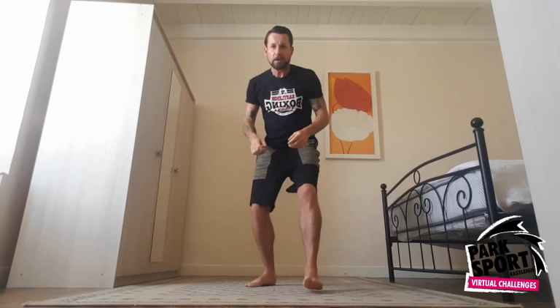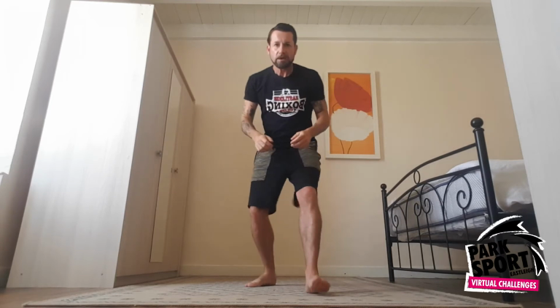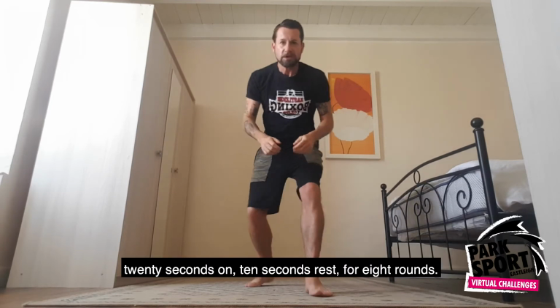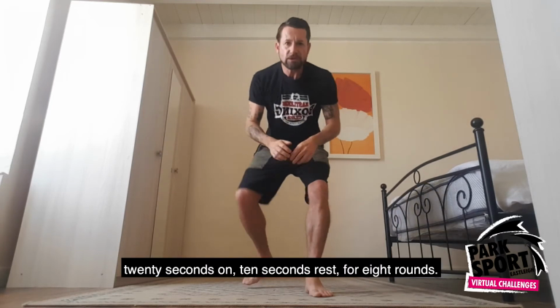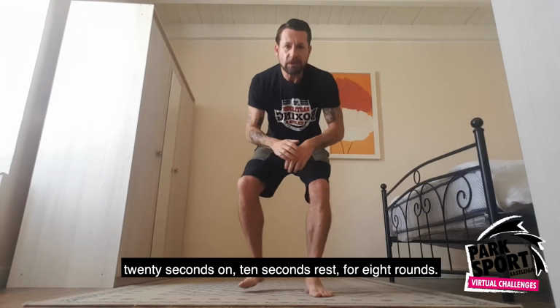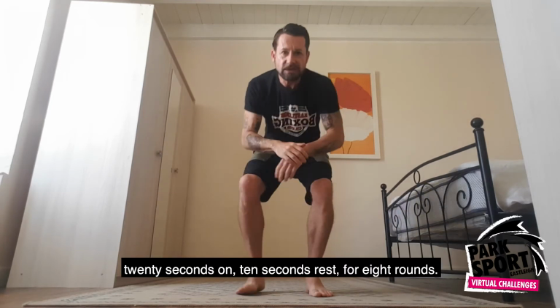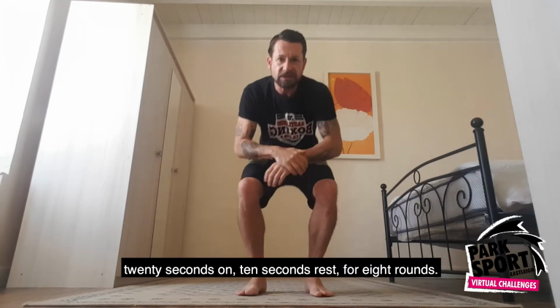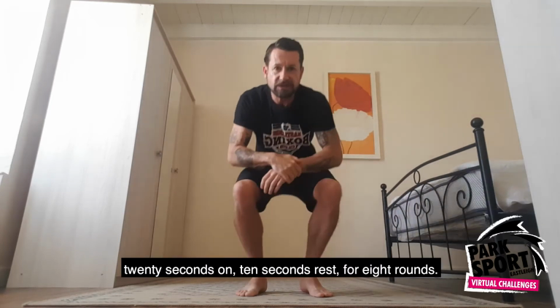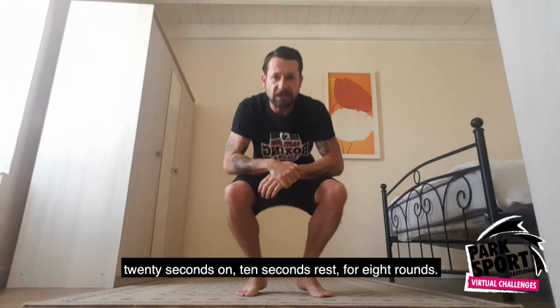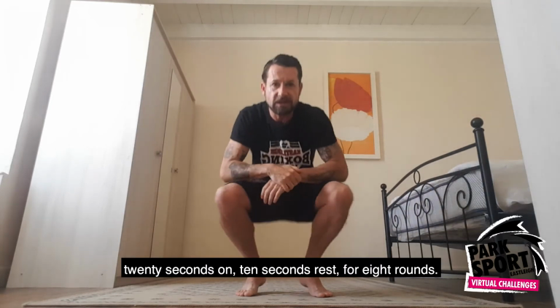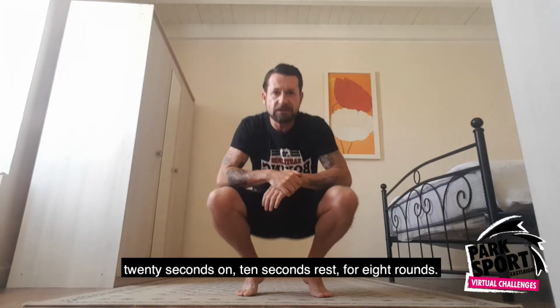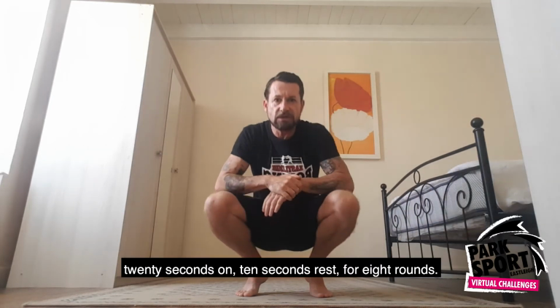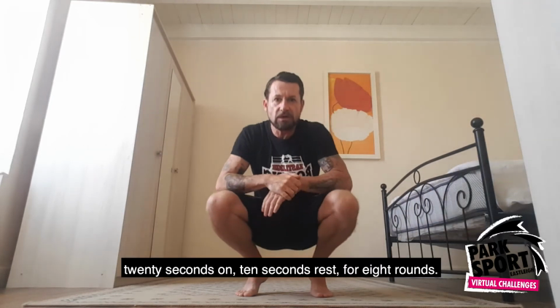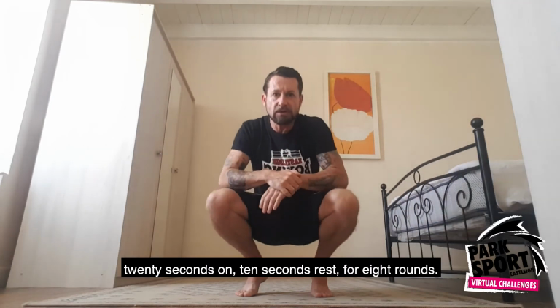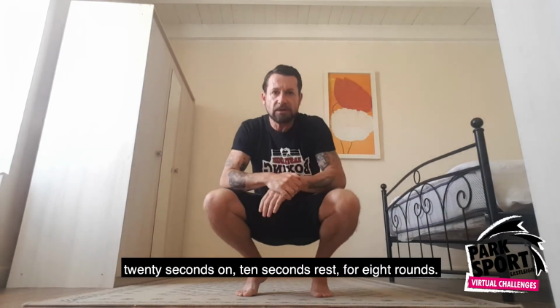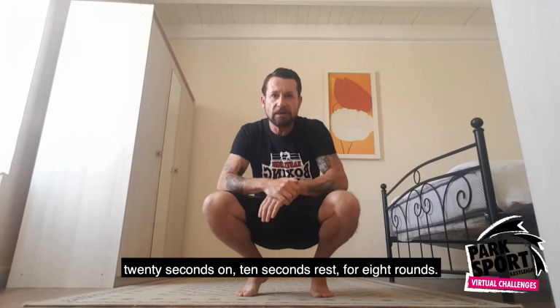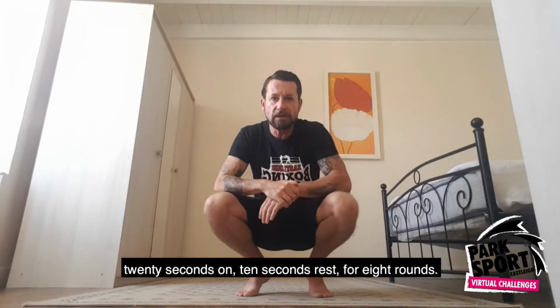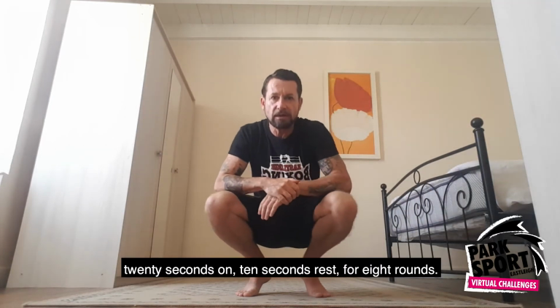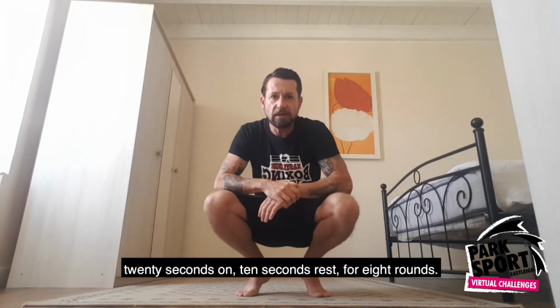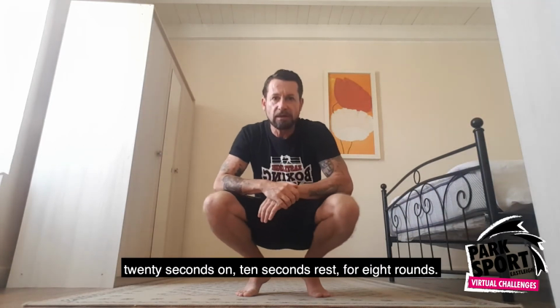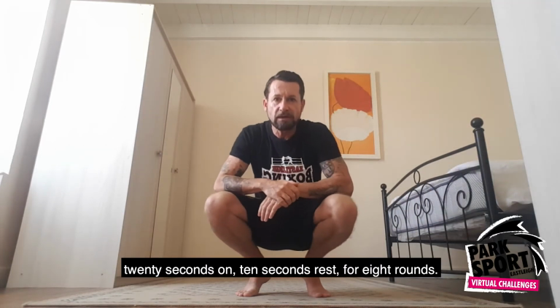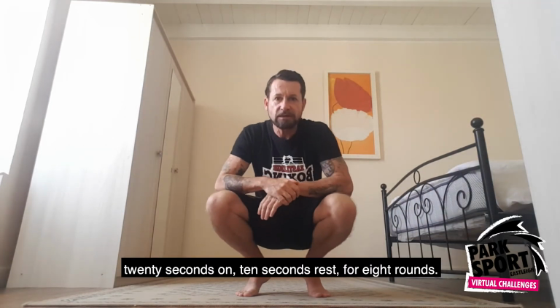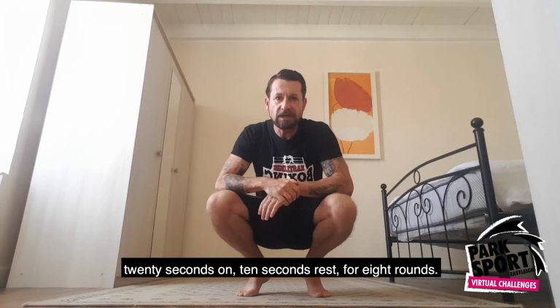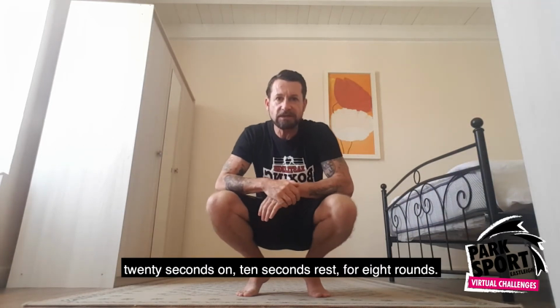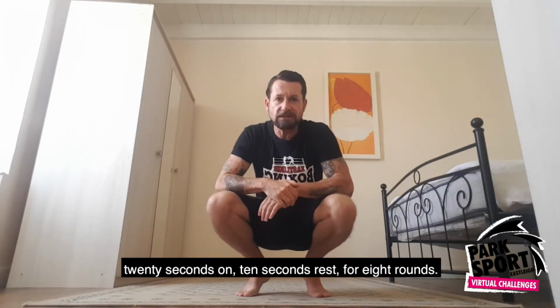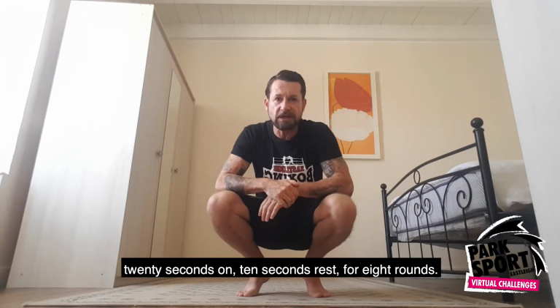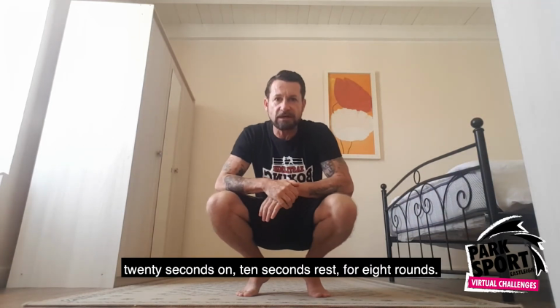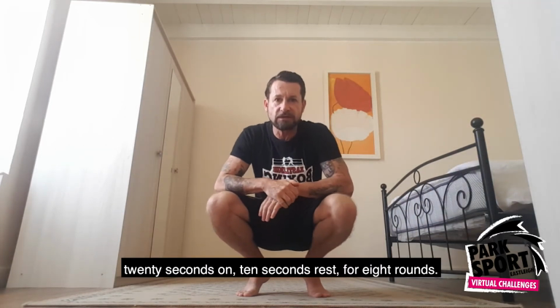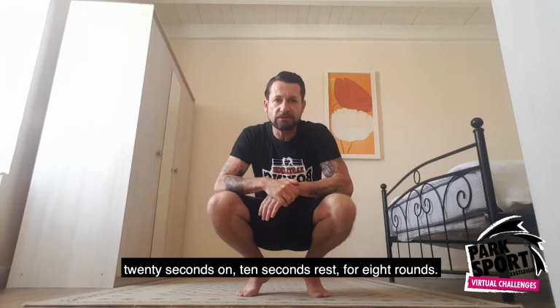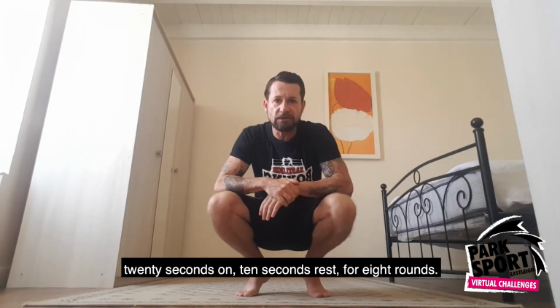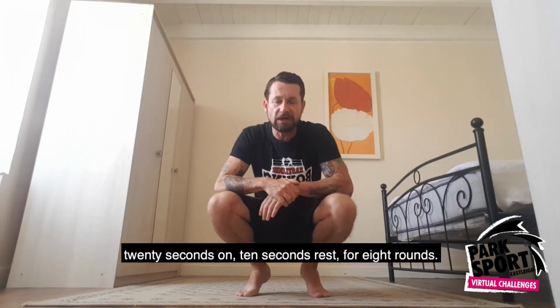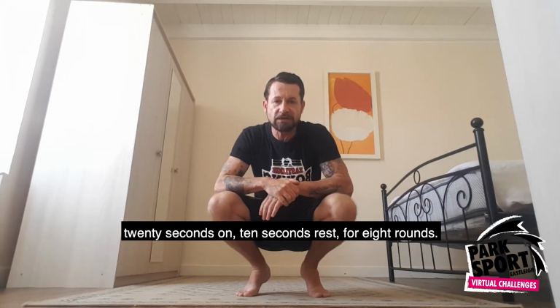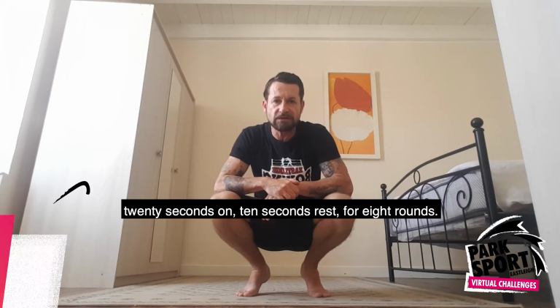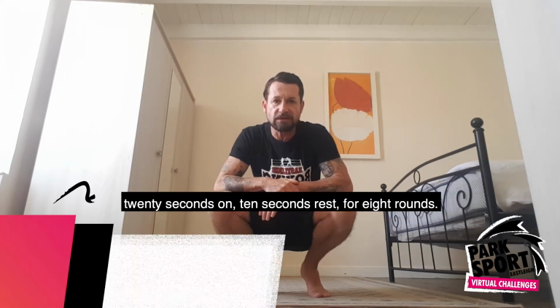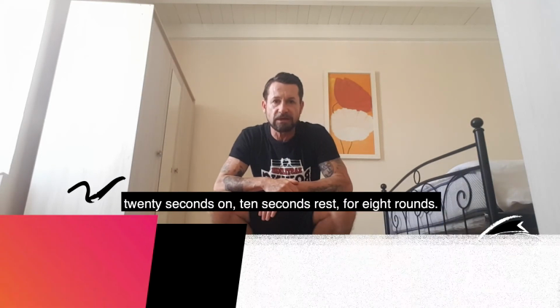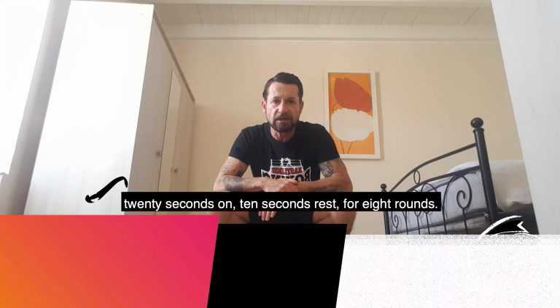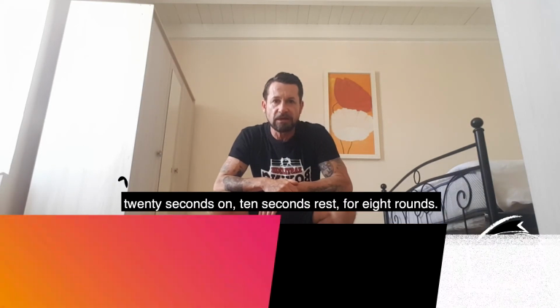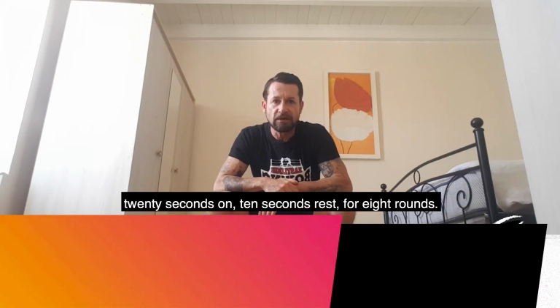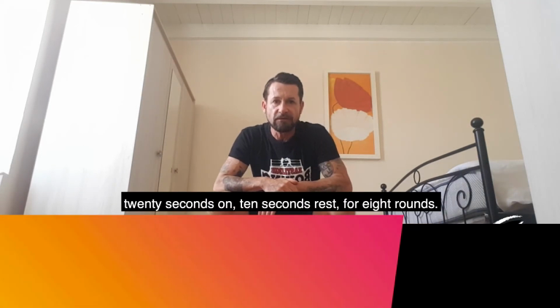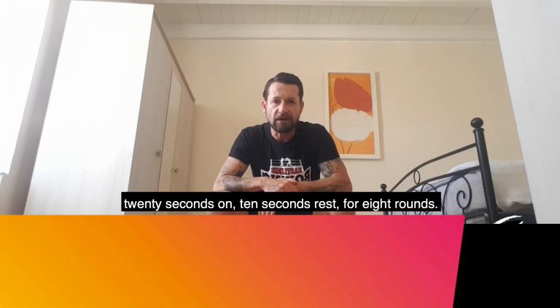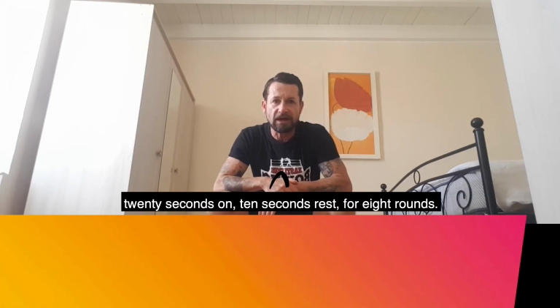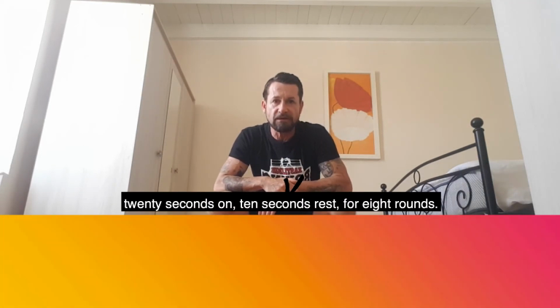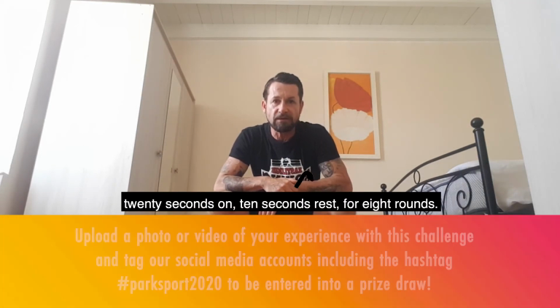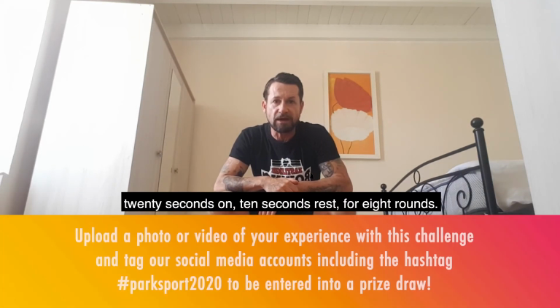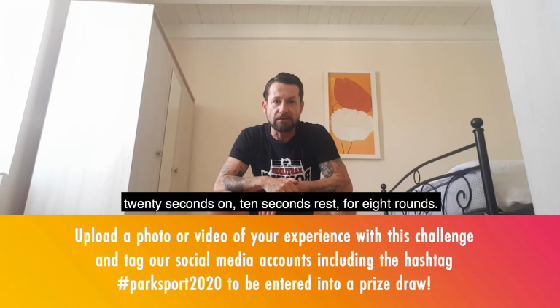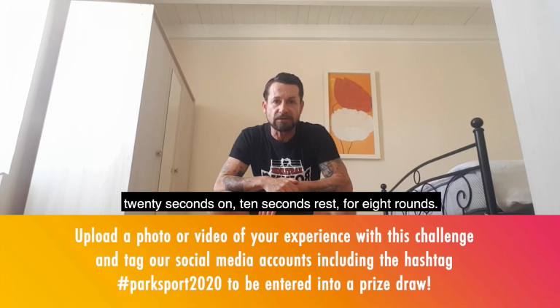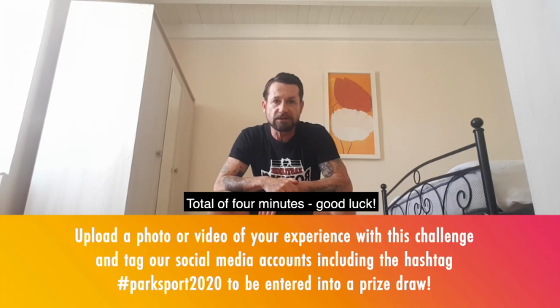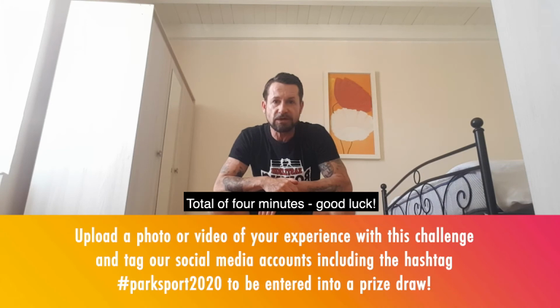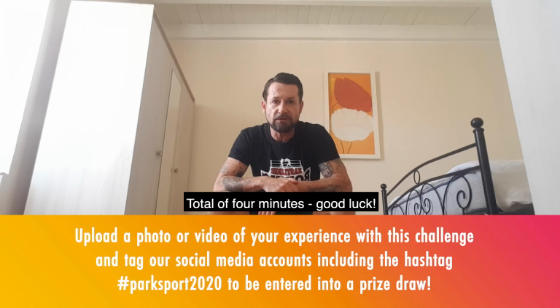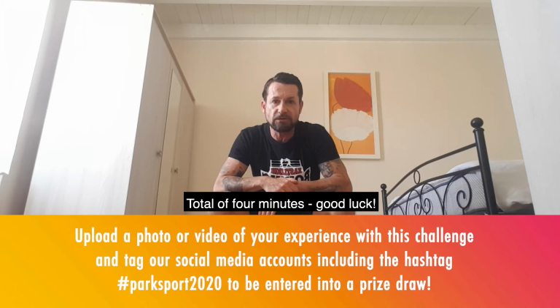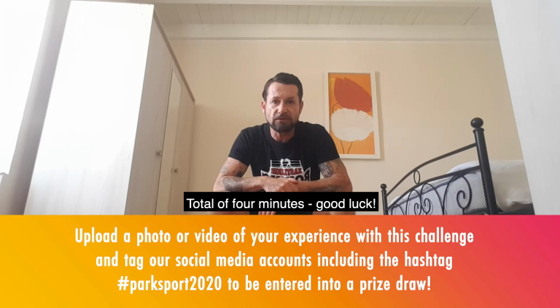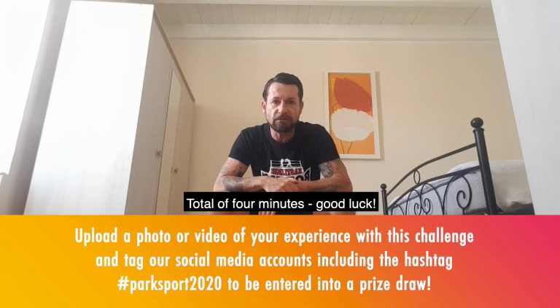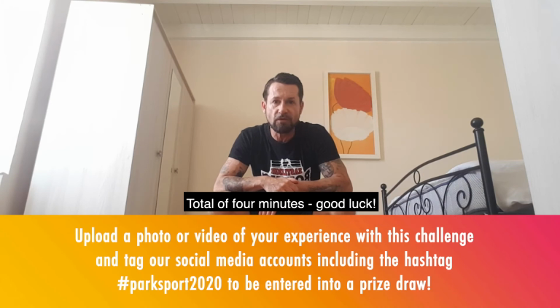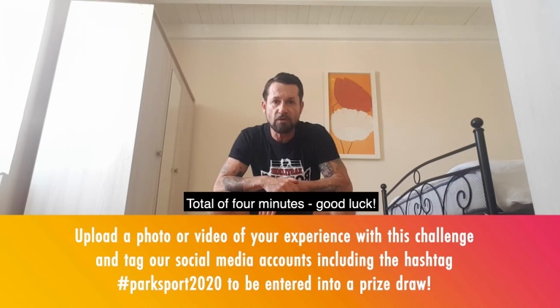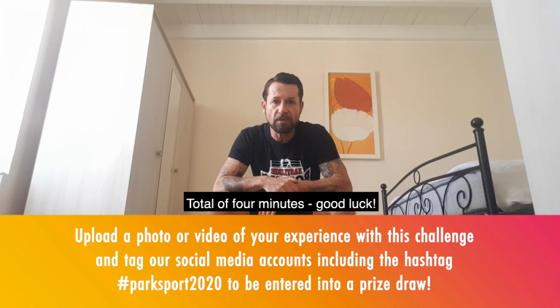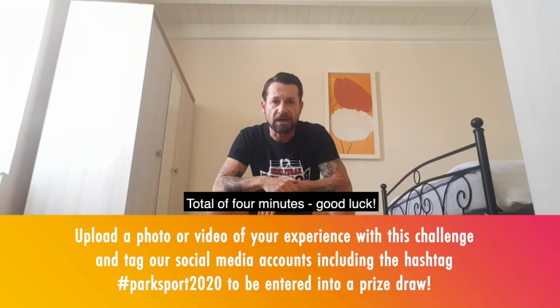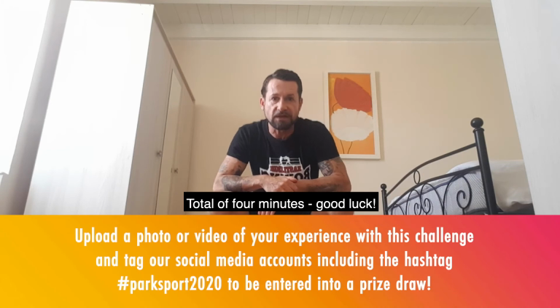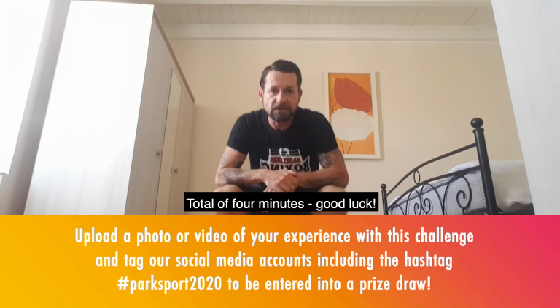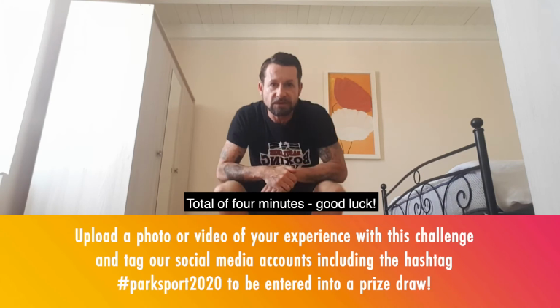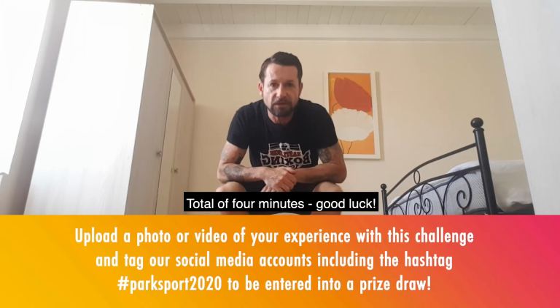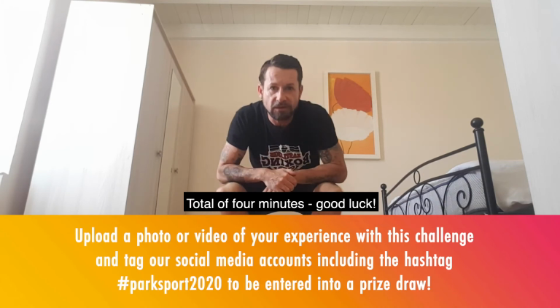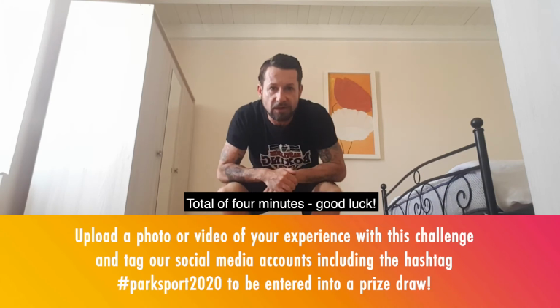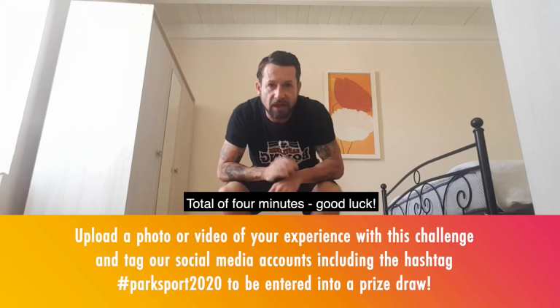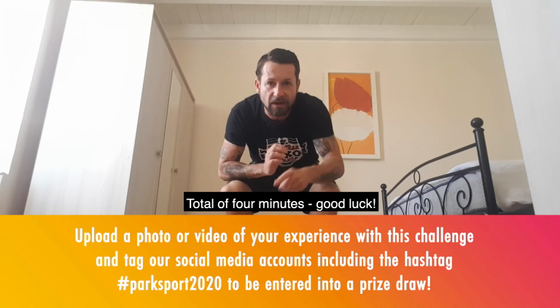20 seconds on, 10 seconds rest for 8 rounds — a total of 4 minutes. Good luck.